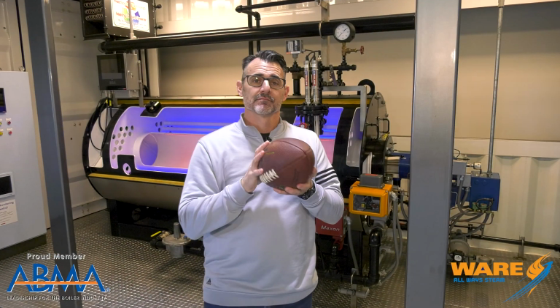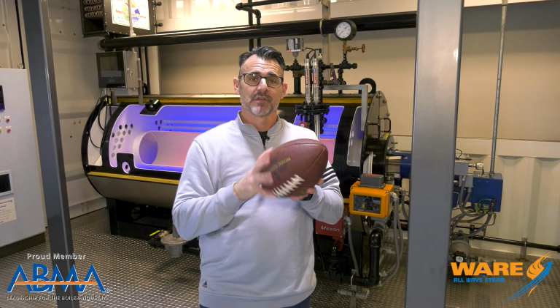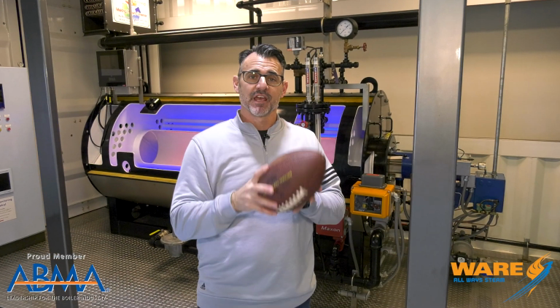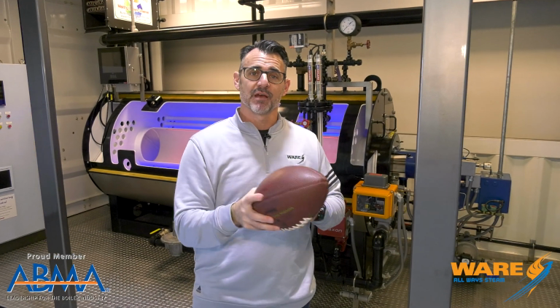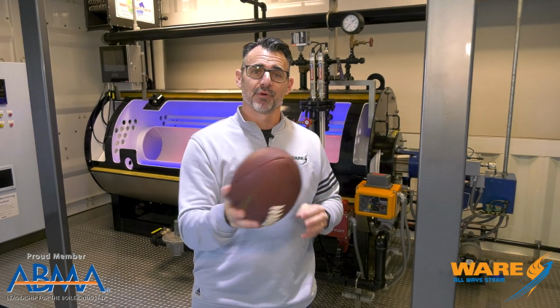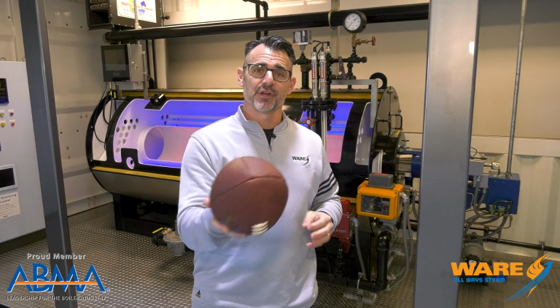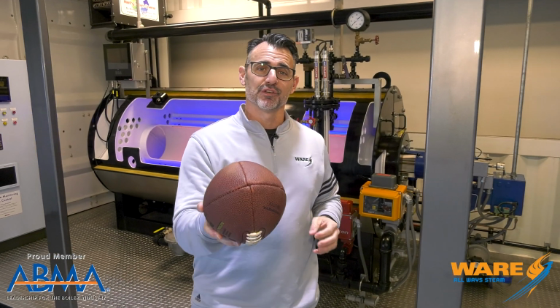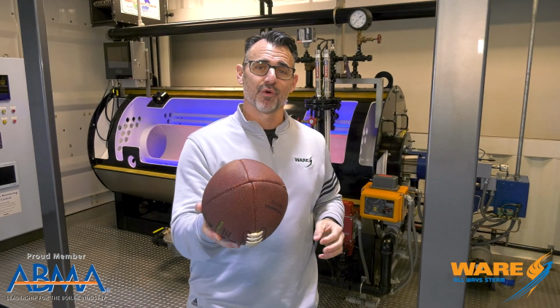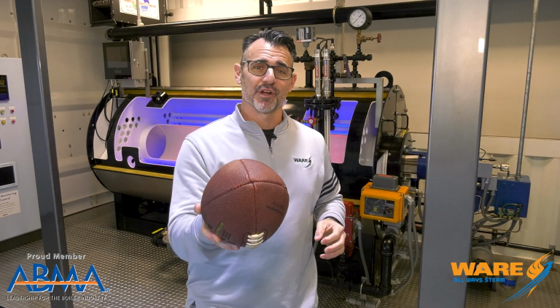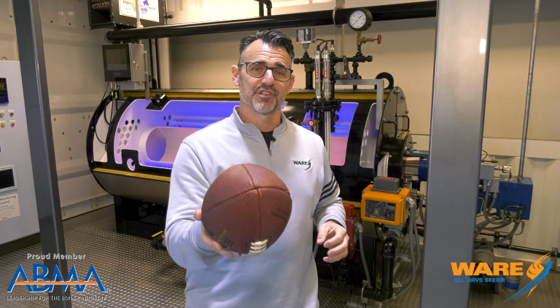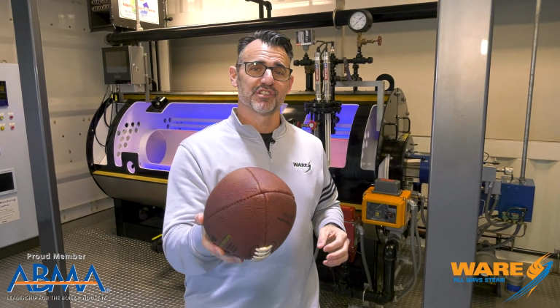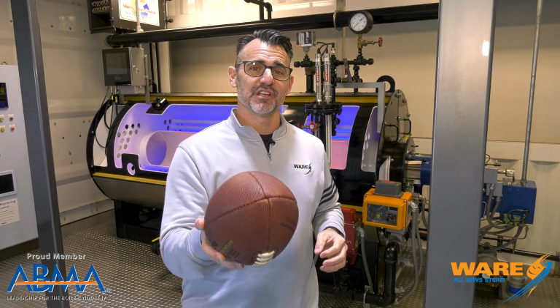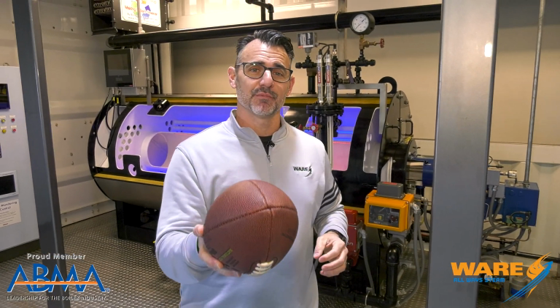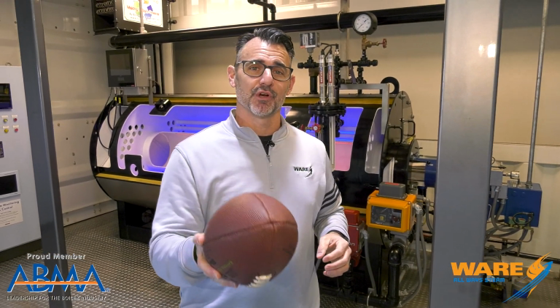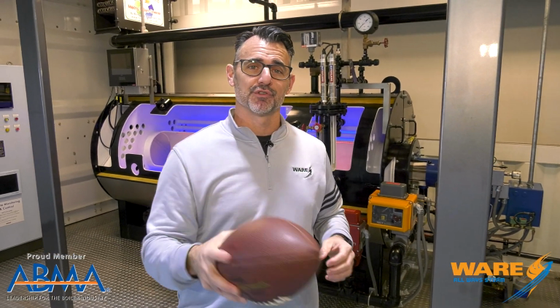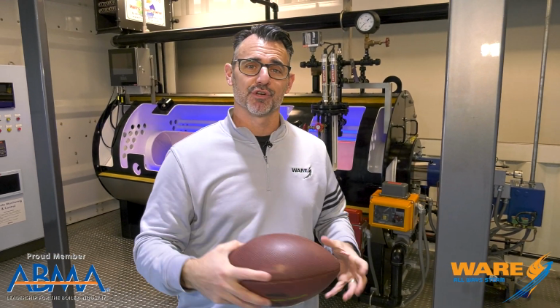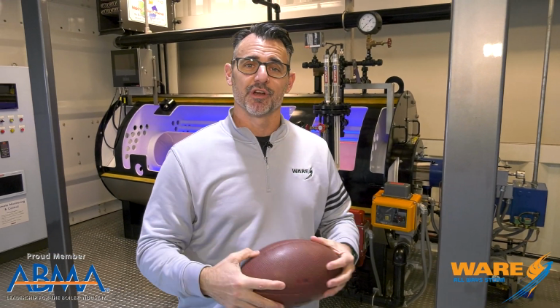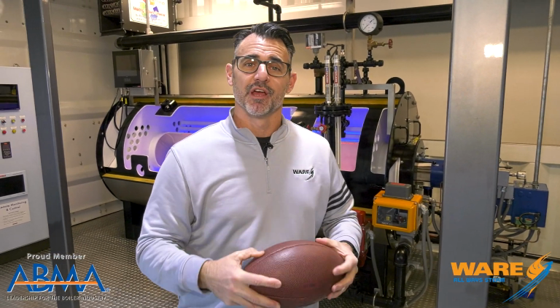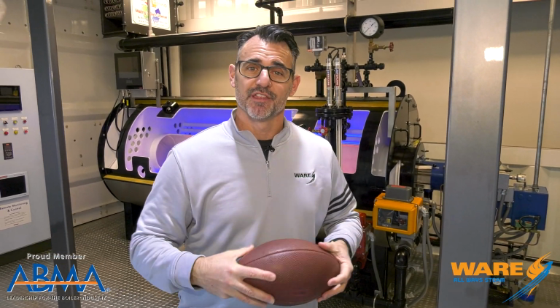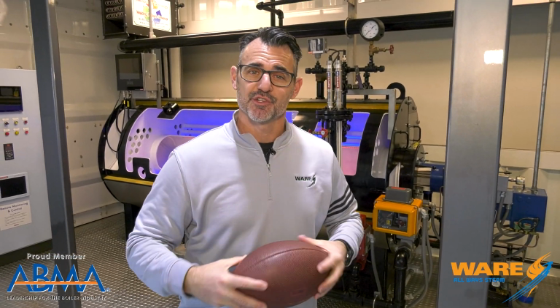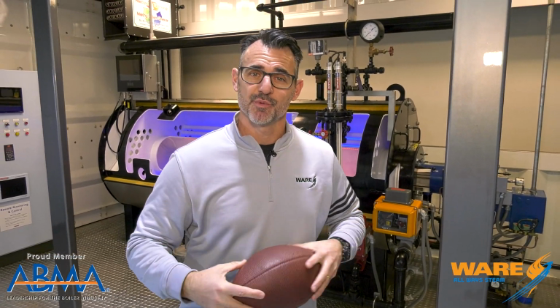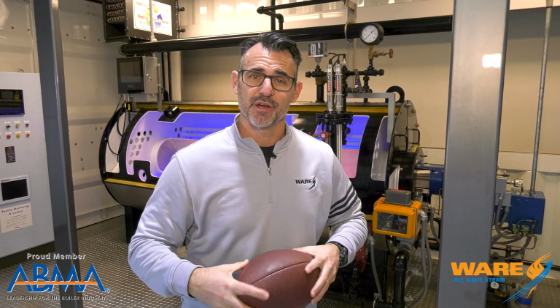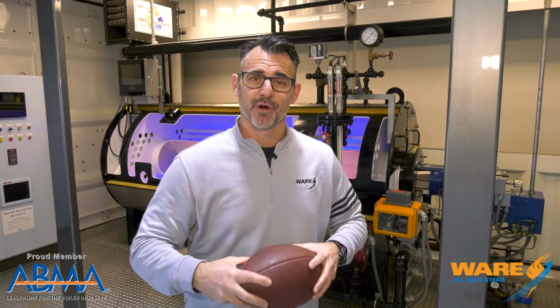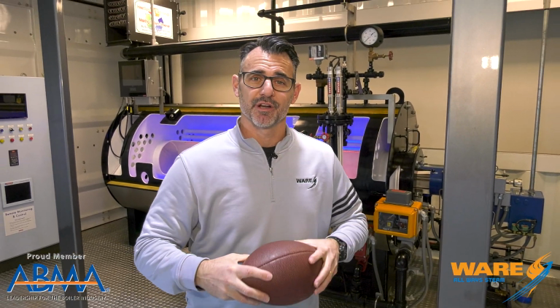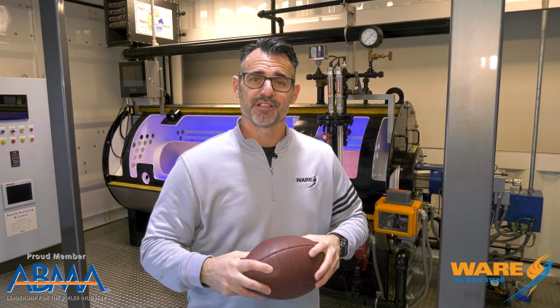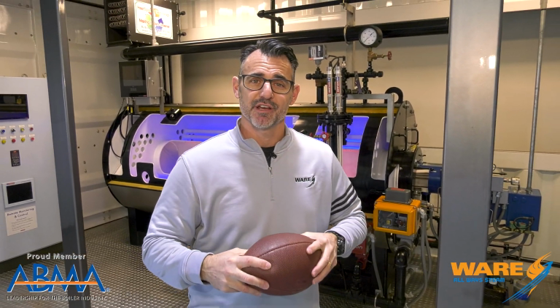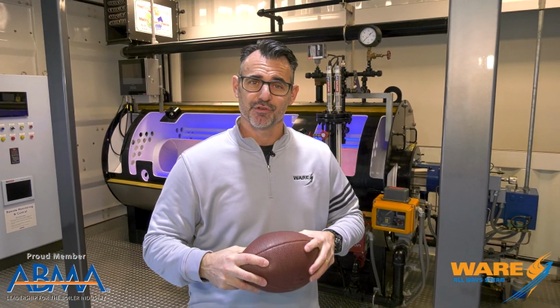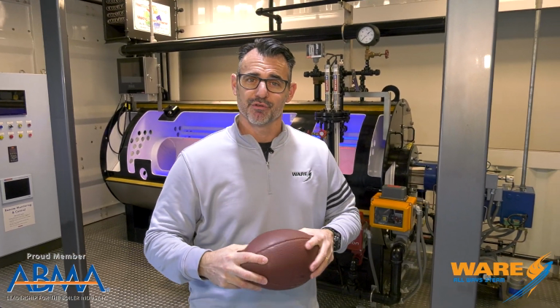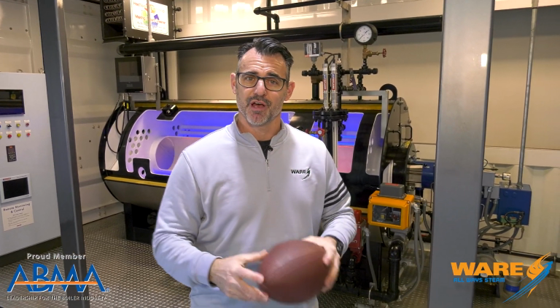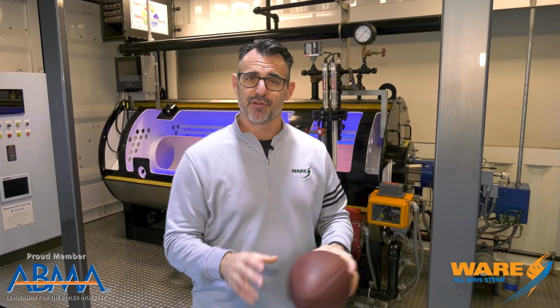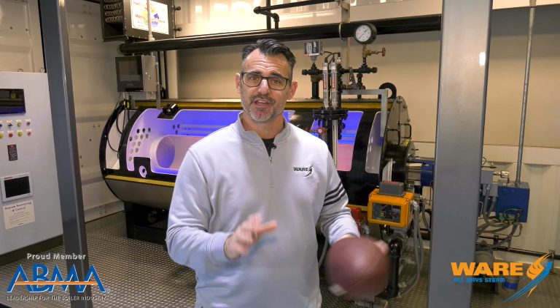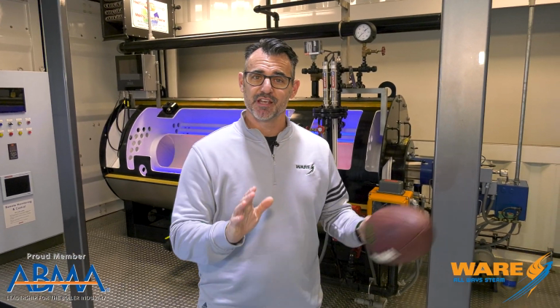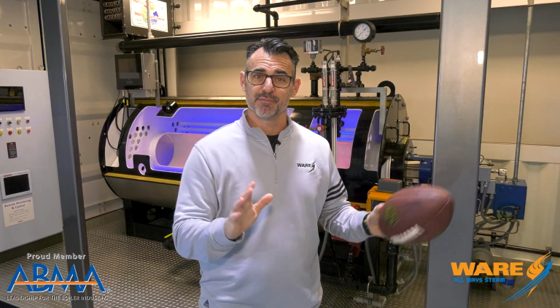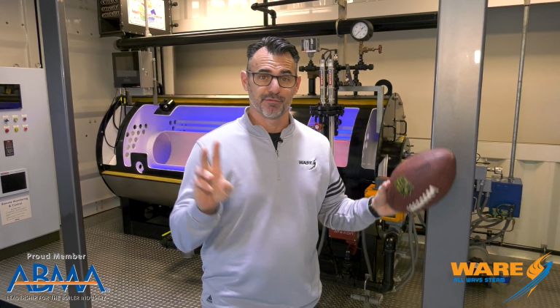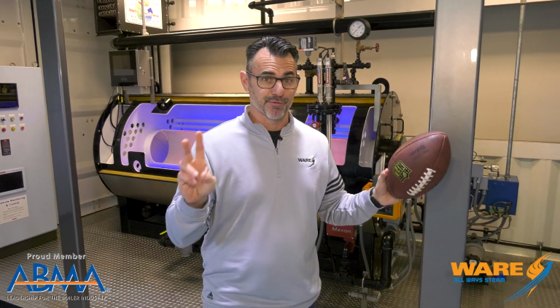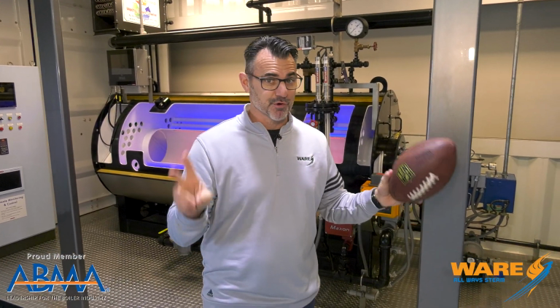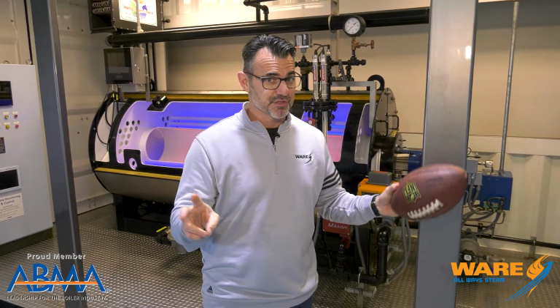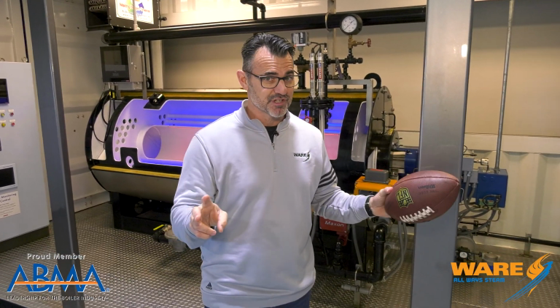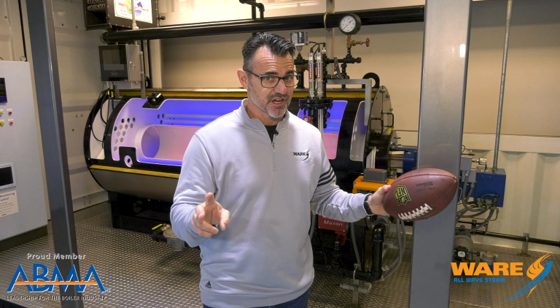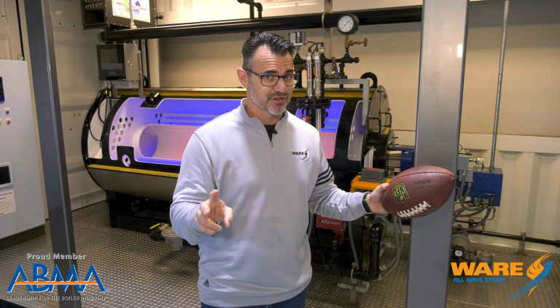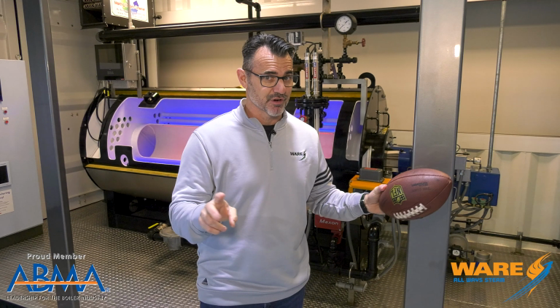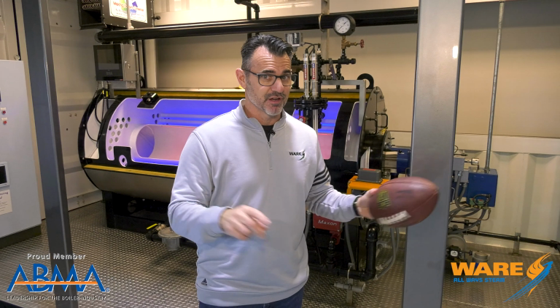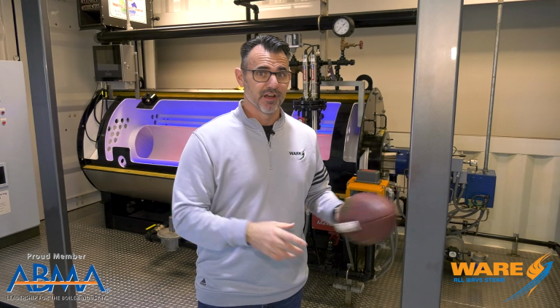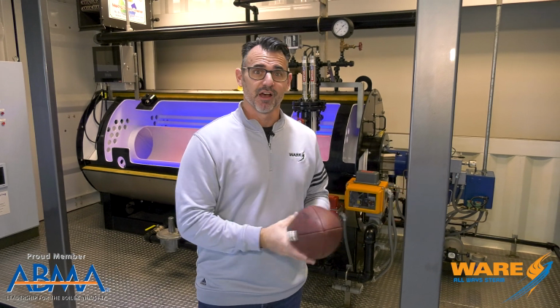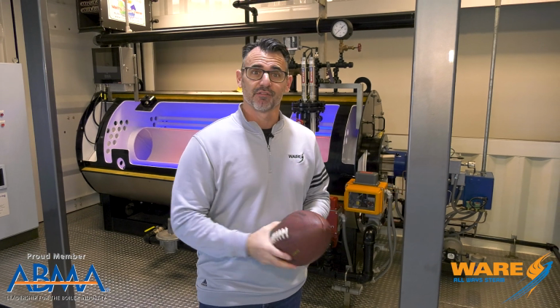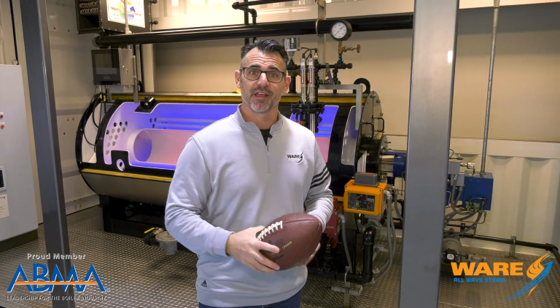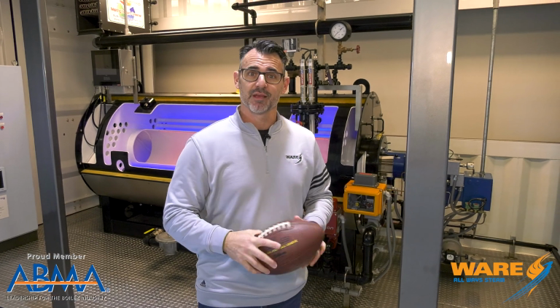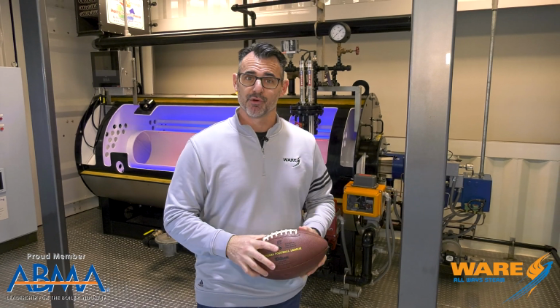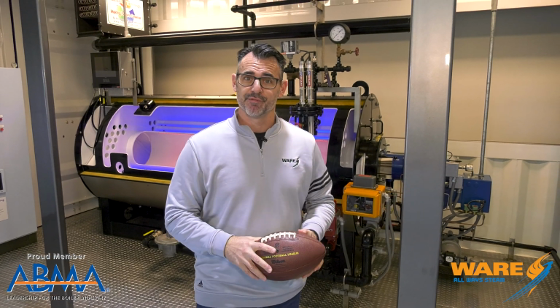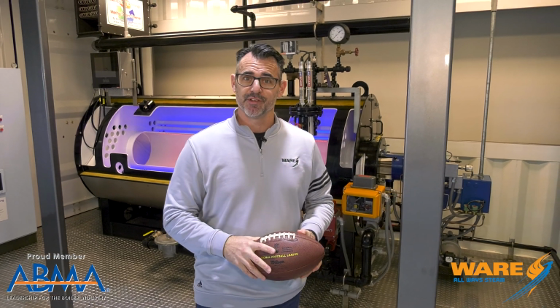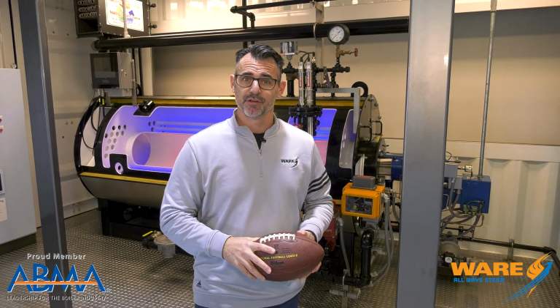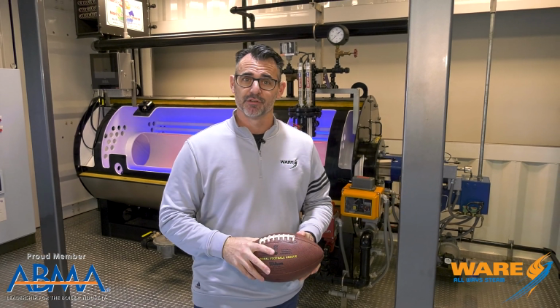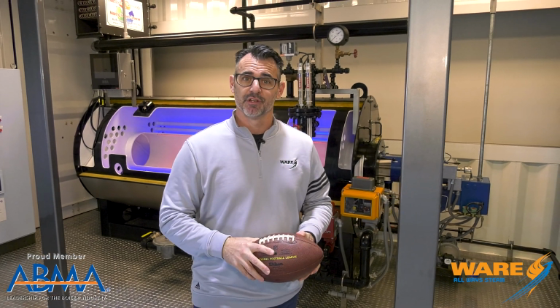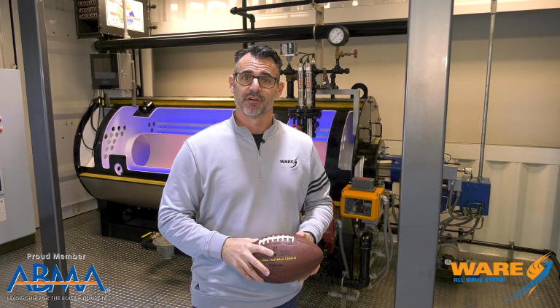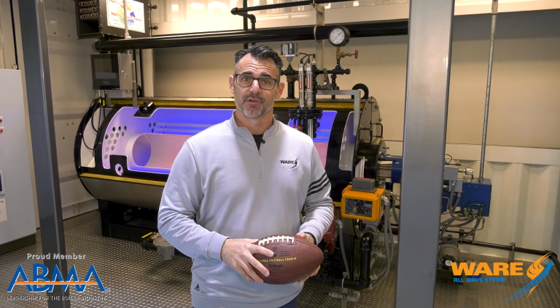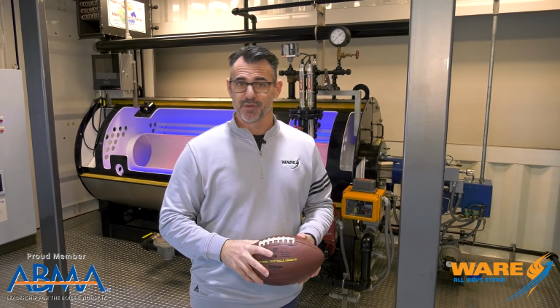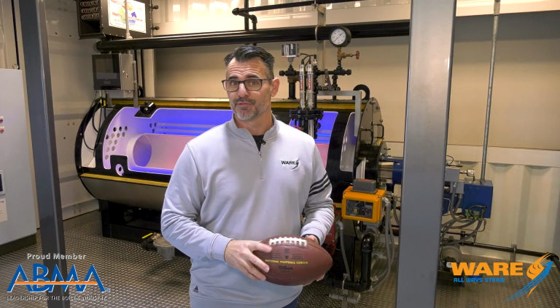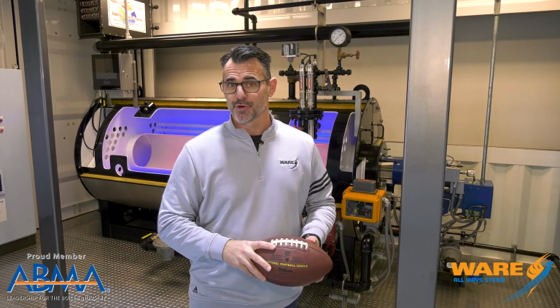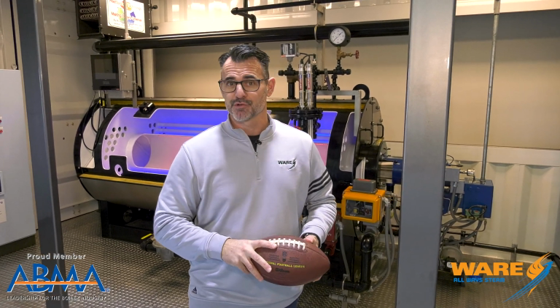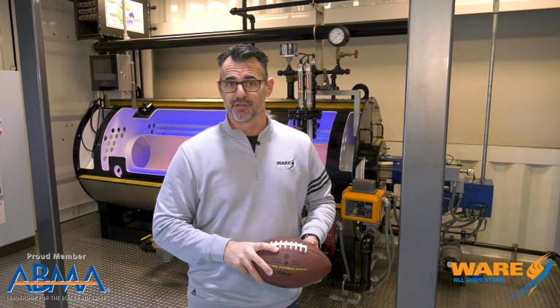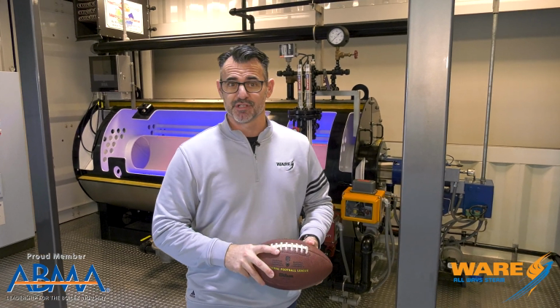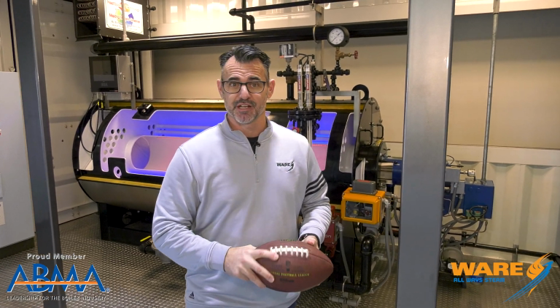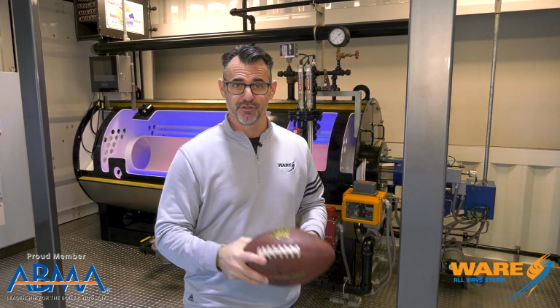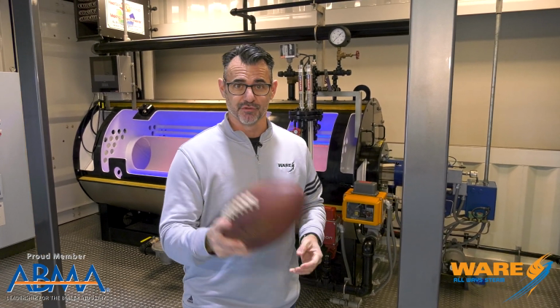Hey, I'm Brent. You're watching STEAM Culture. This week we're going to tell you how they keep the frozen tundra of Lambeau Field from being frozen. Stay tuned.